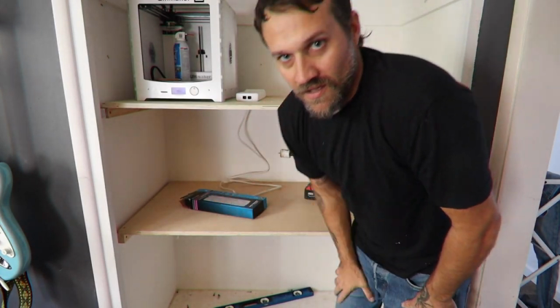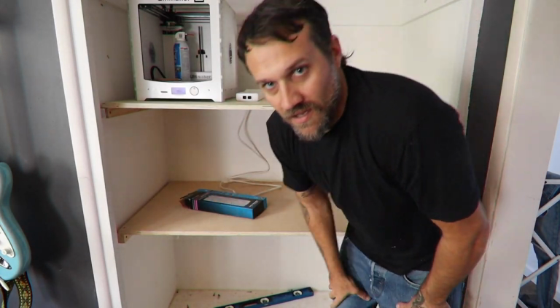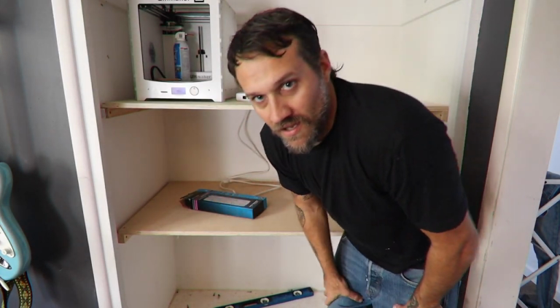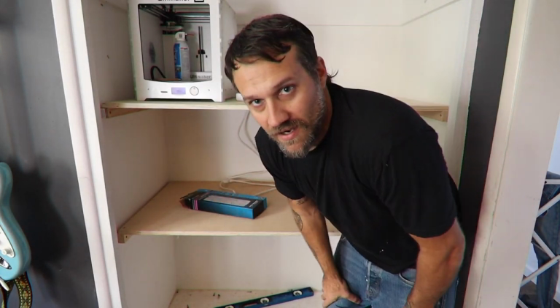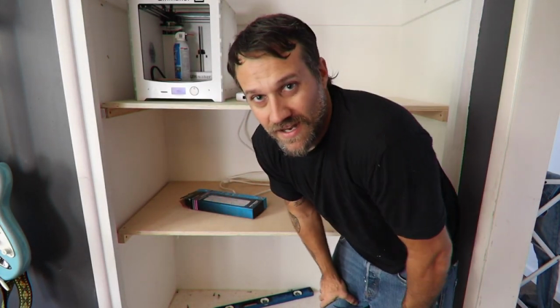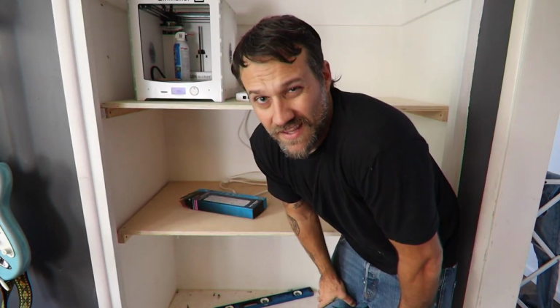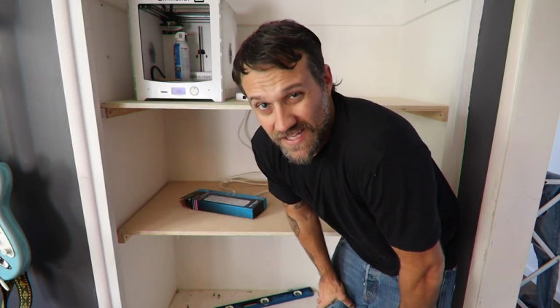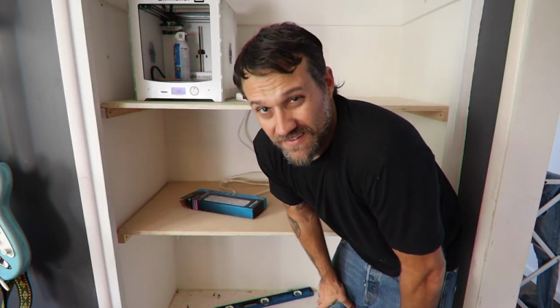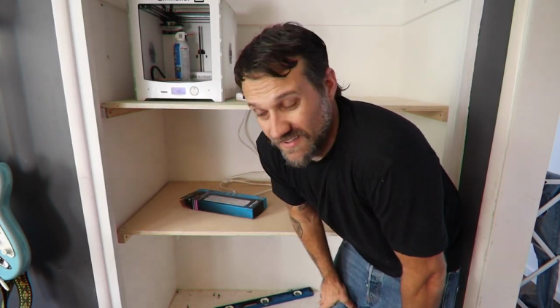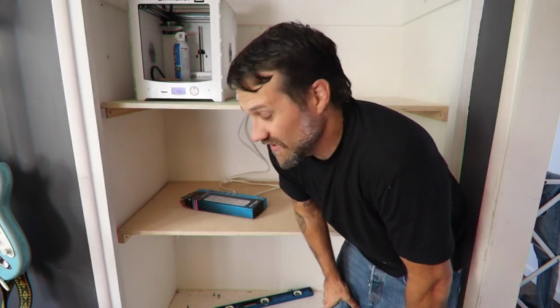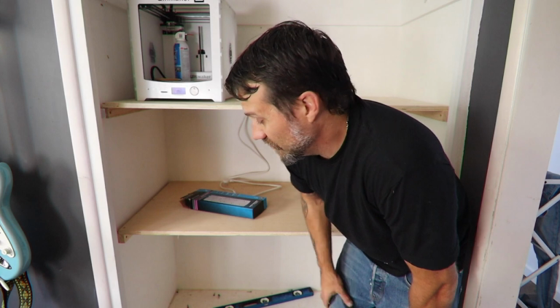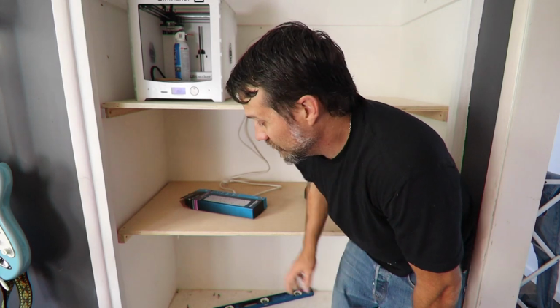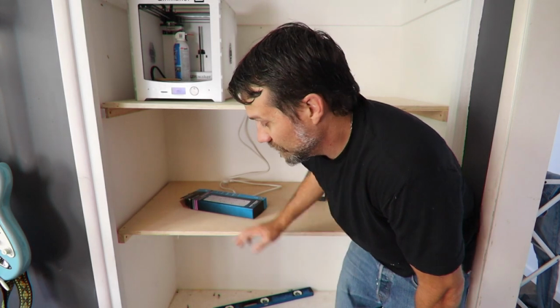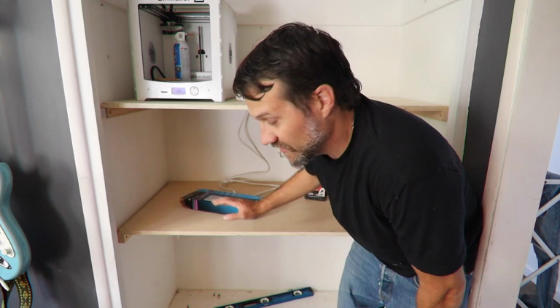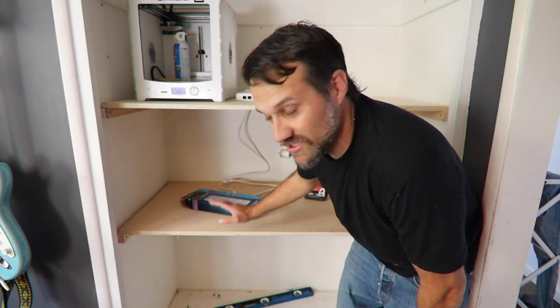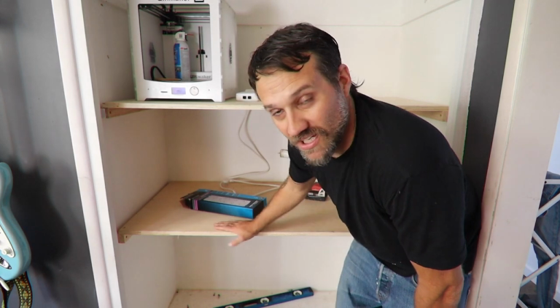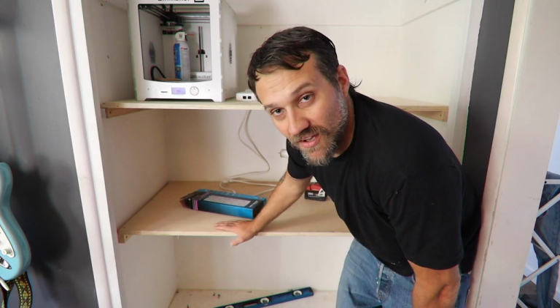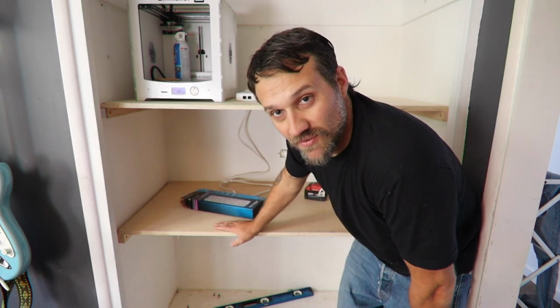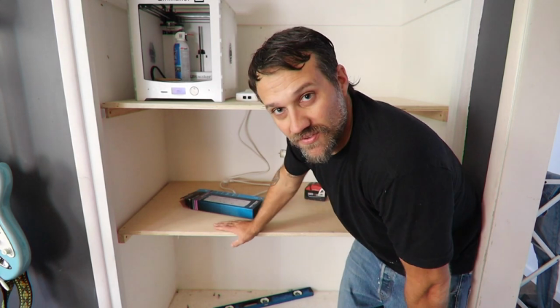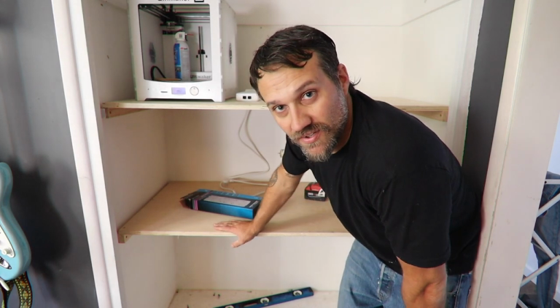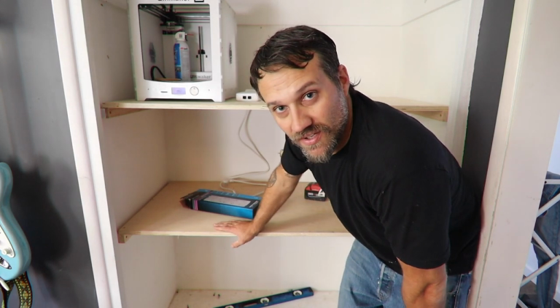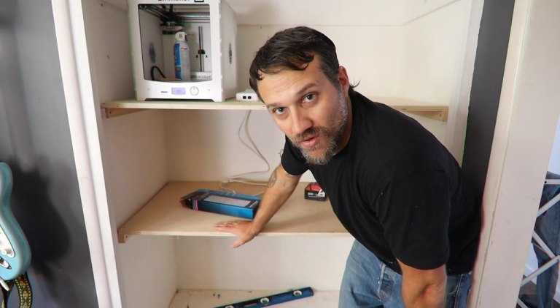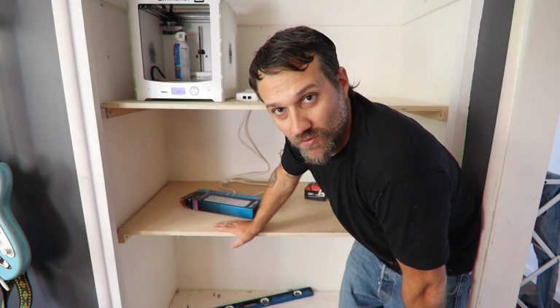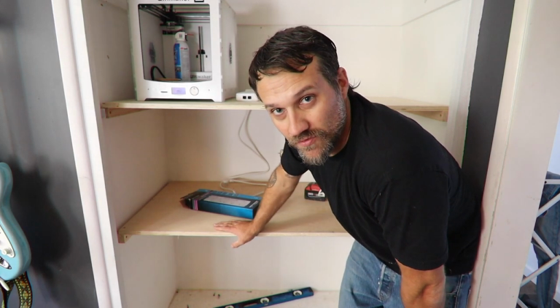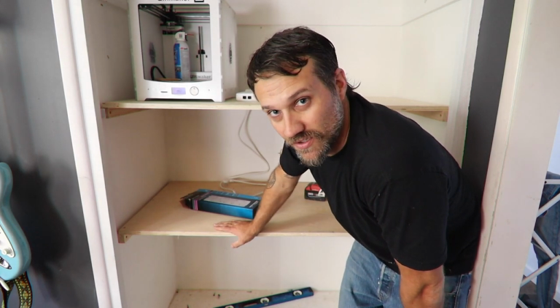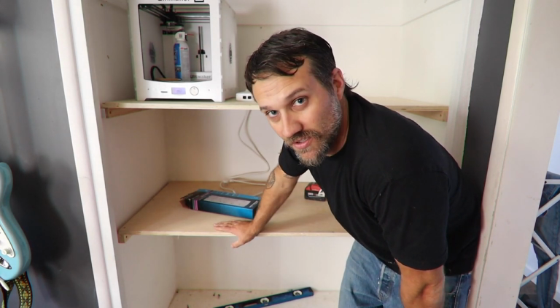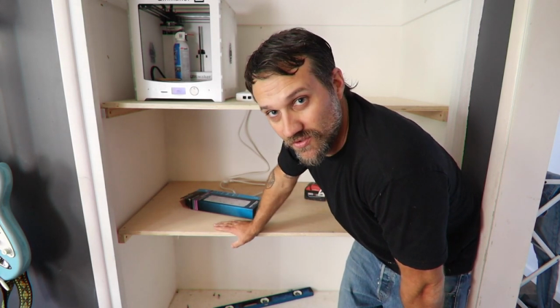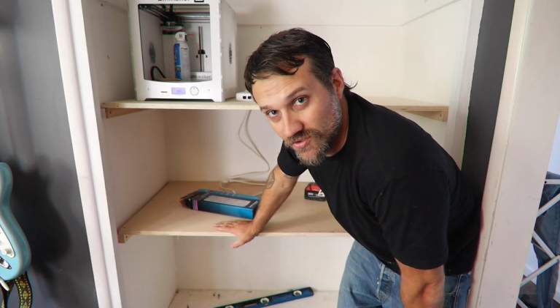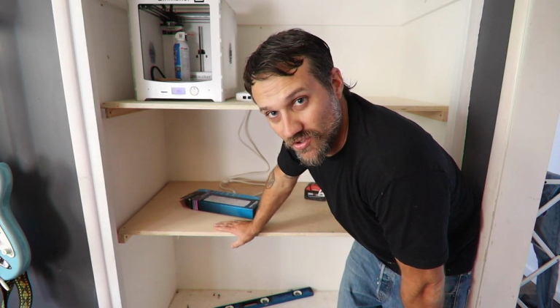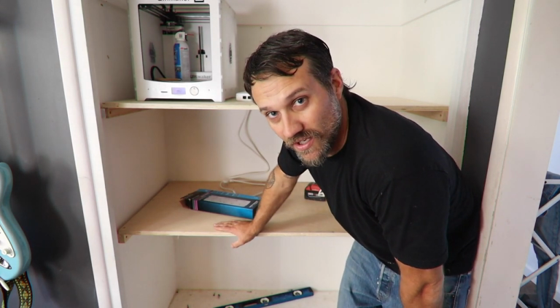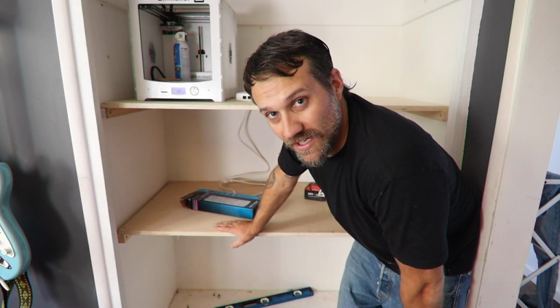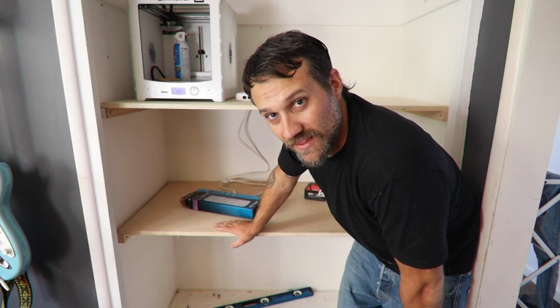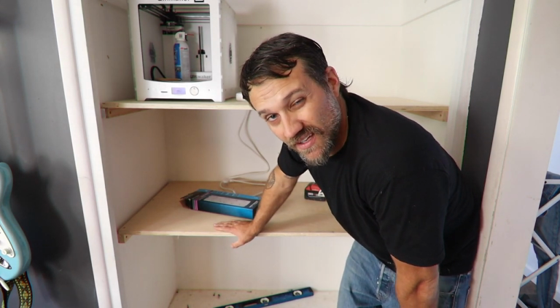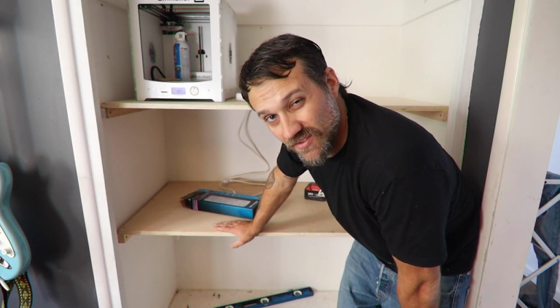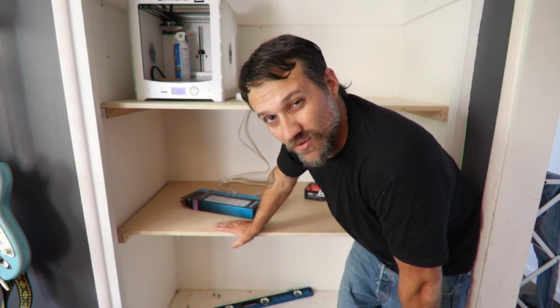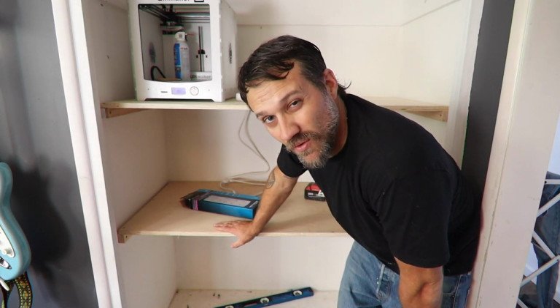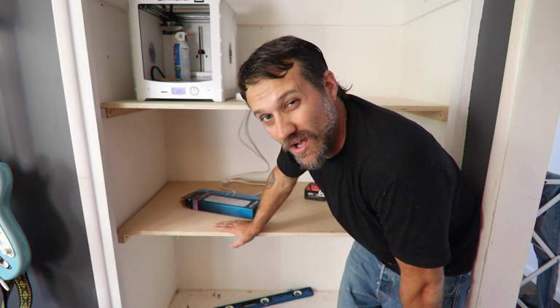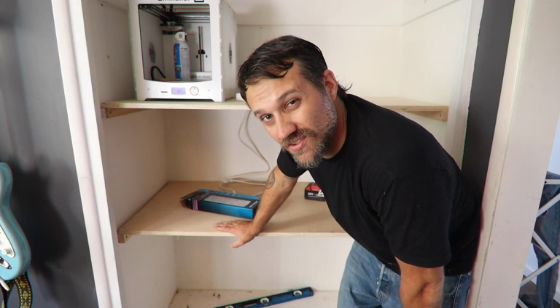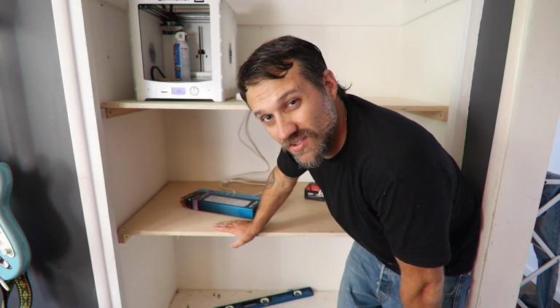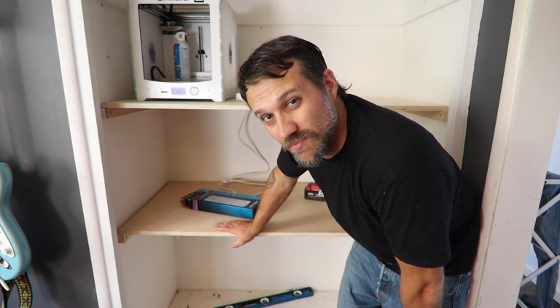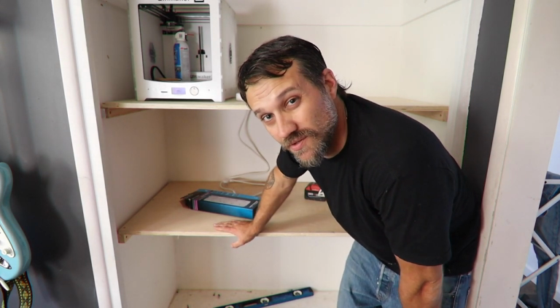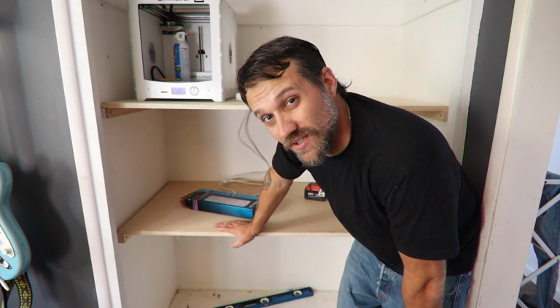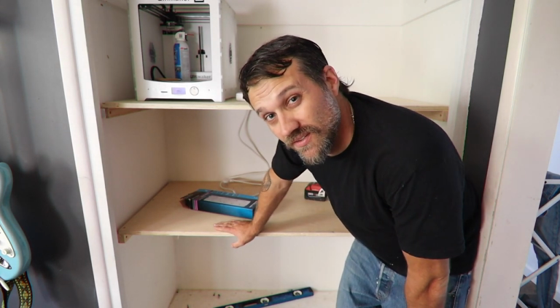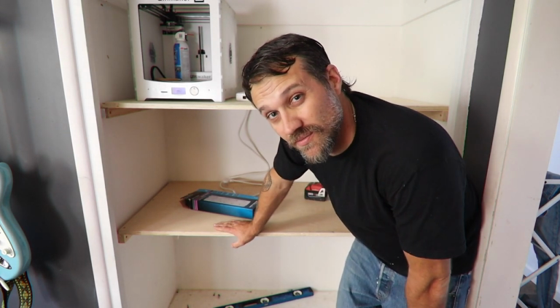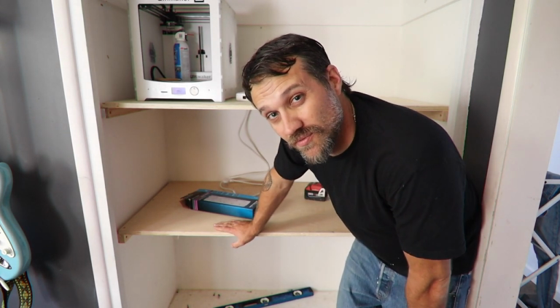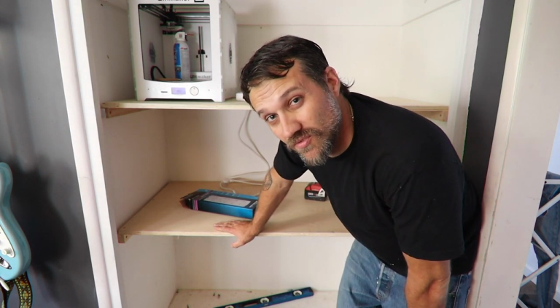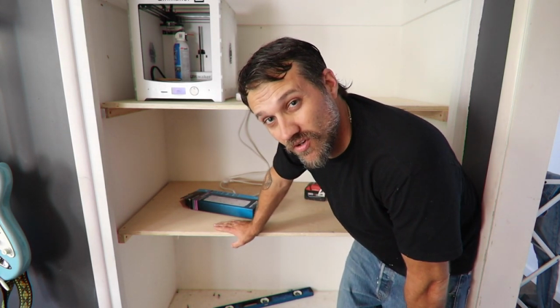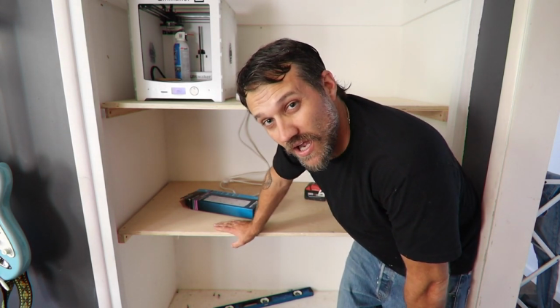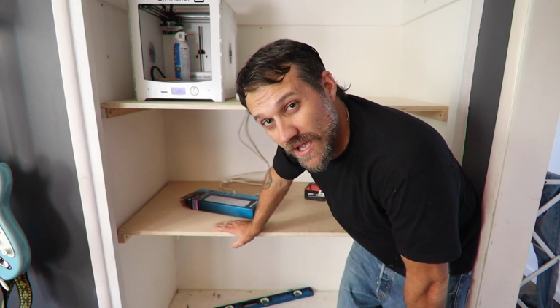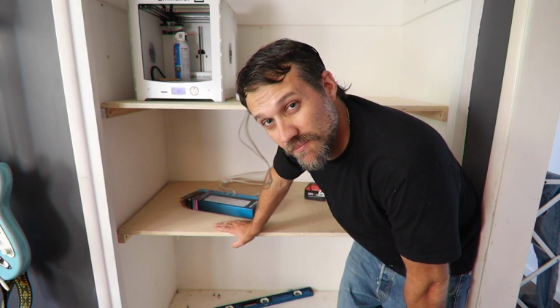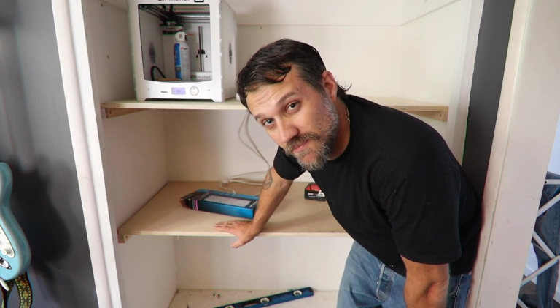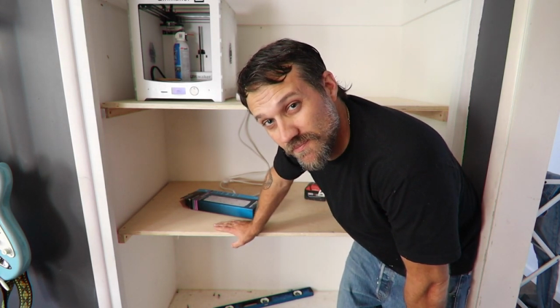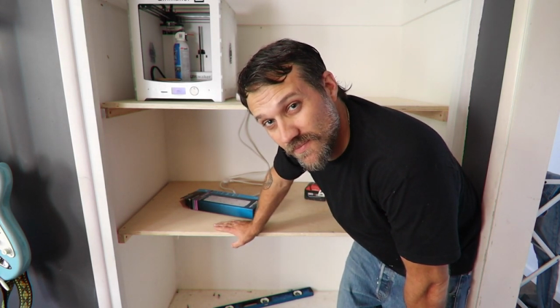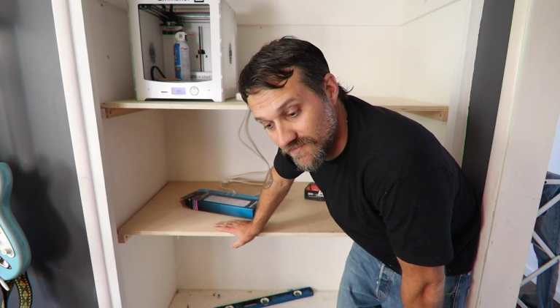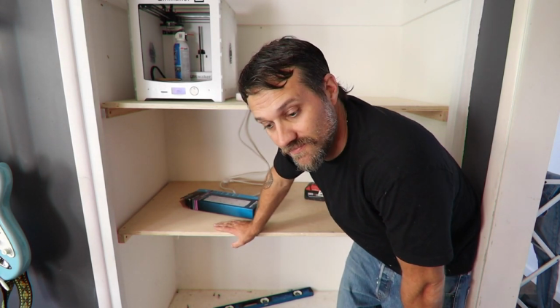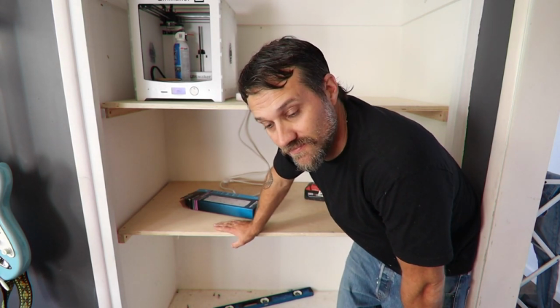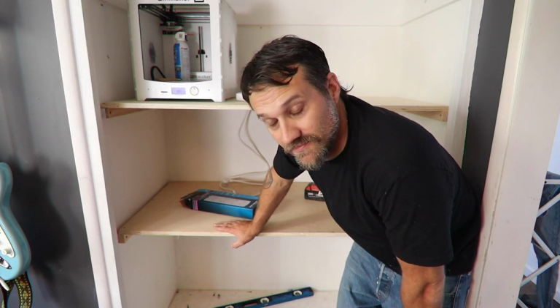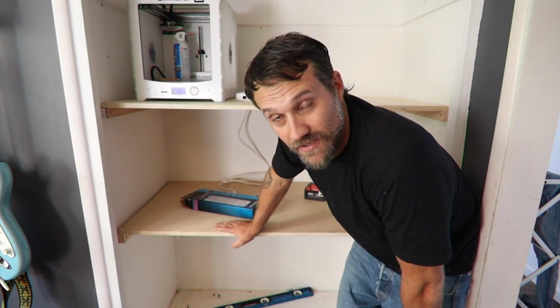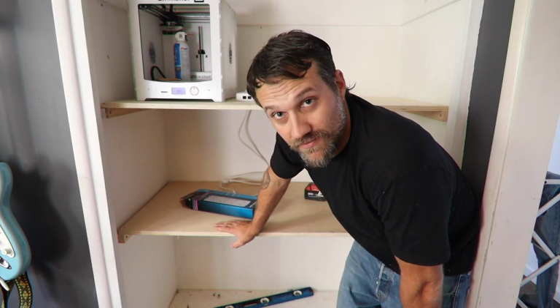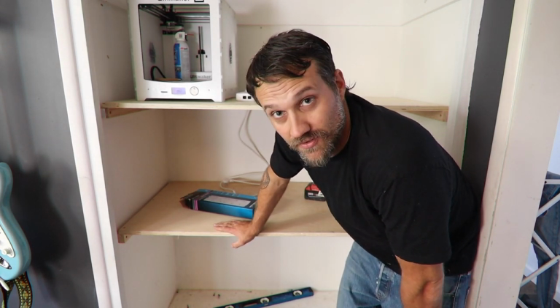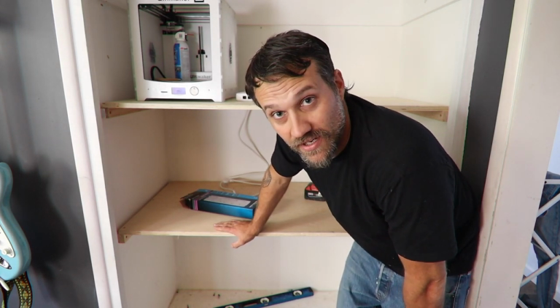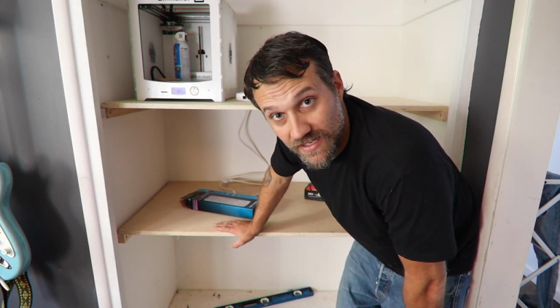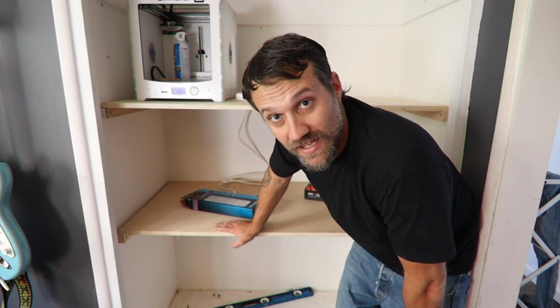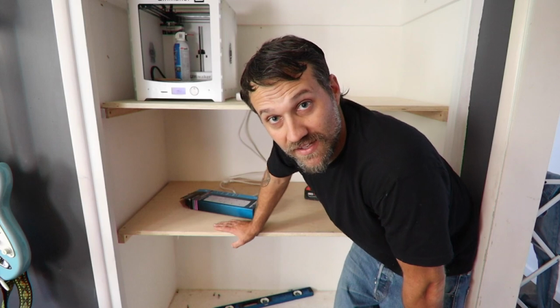All right, that's it — those are my shelves. Hopefully you enjoyed it. Thanks for watching, please subscribe, and have a great day.